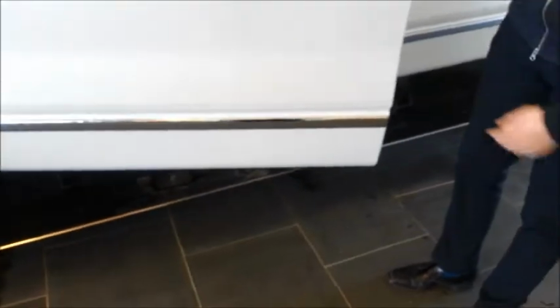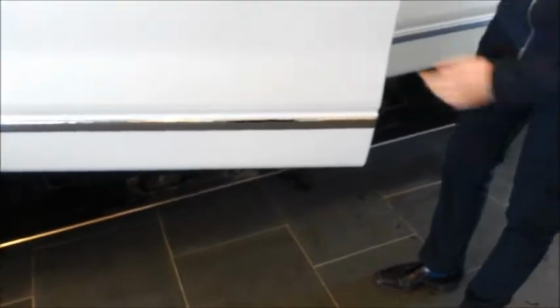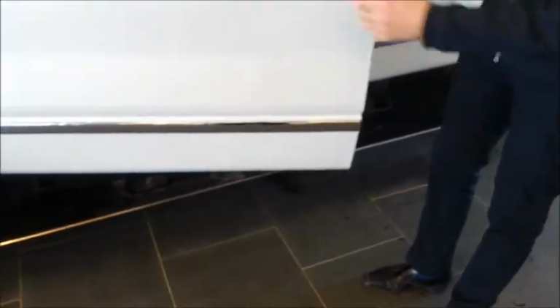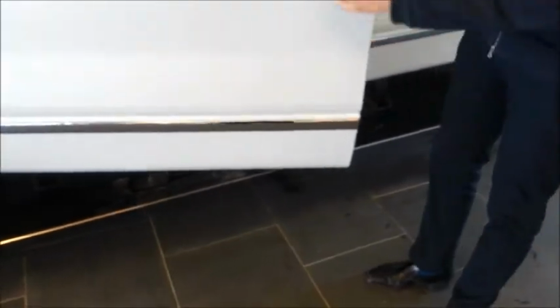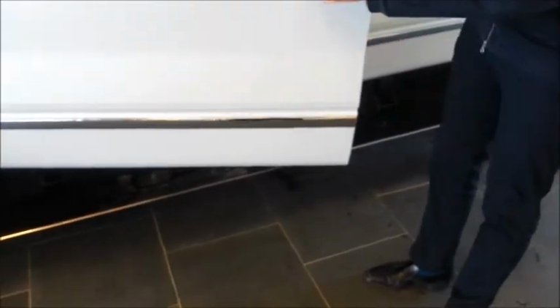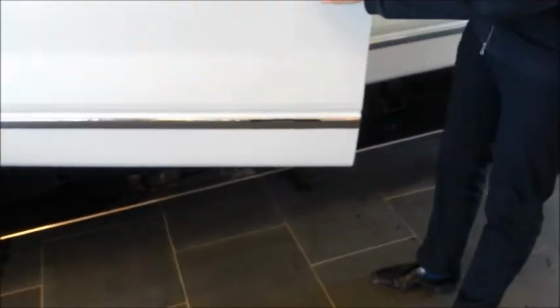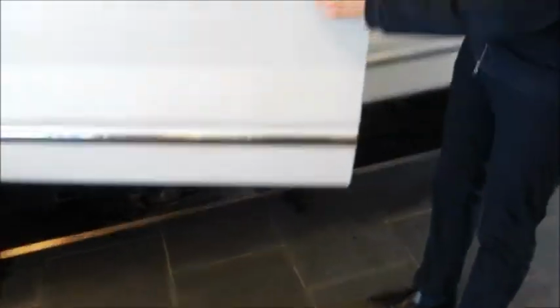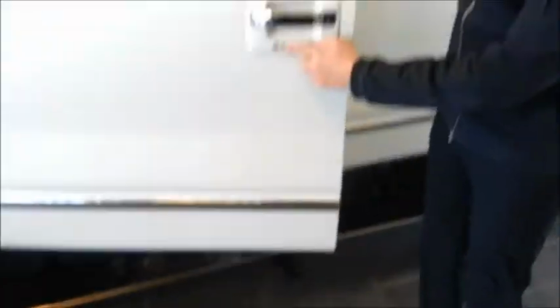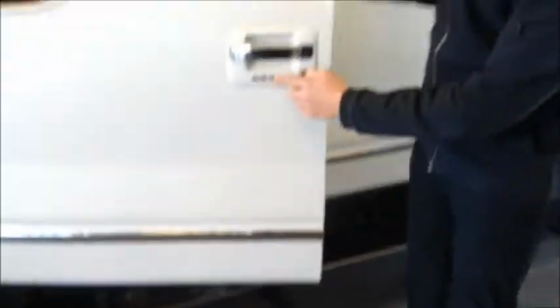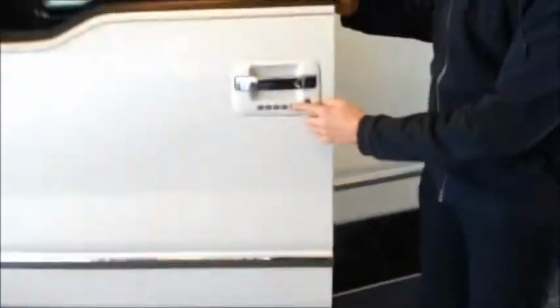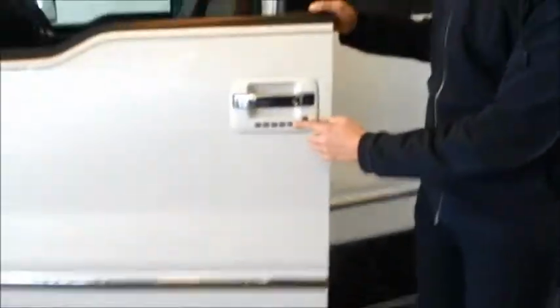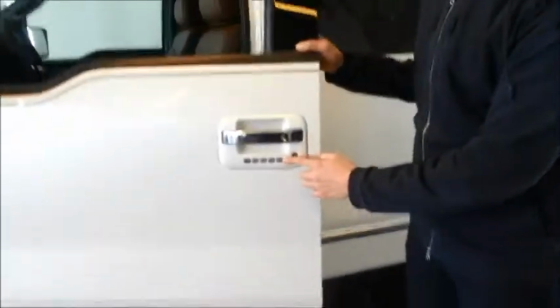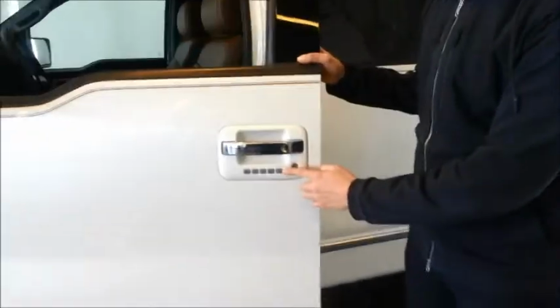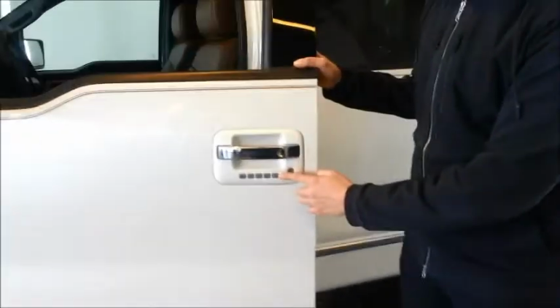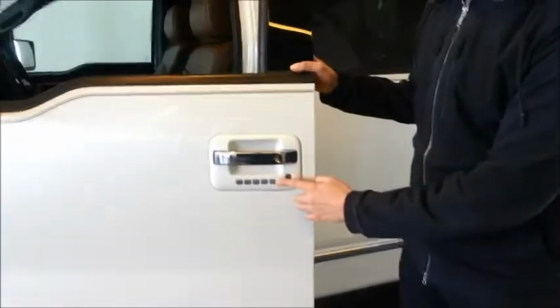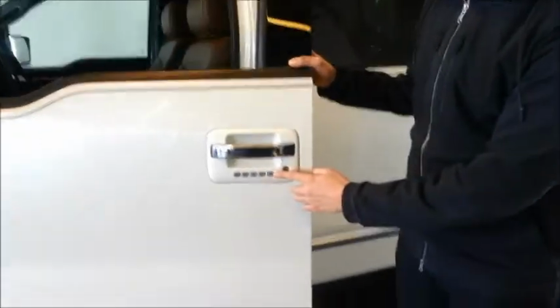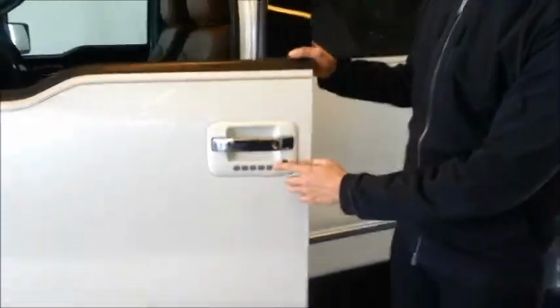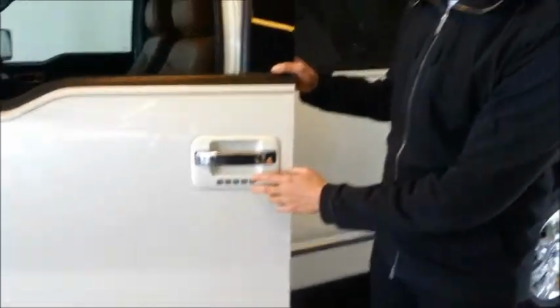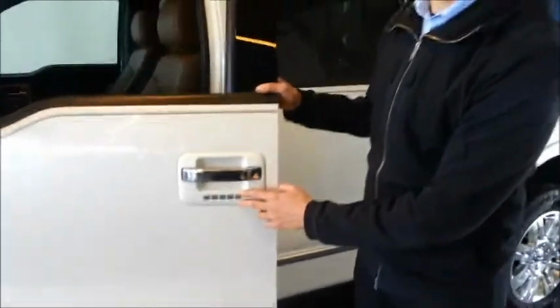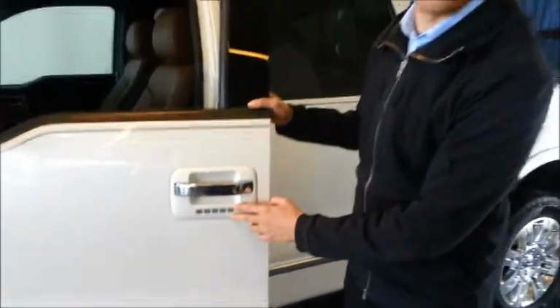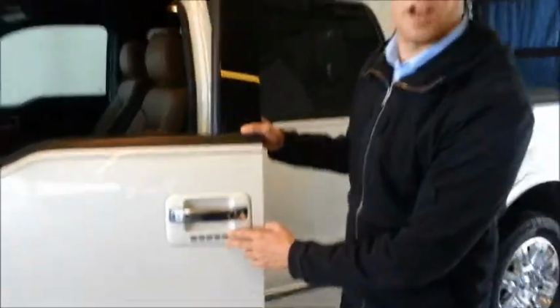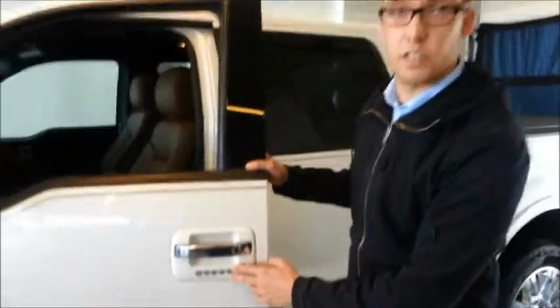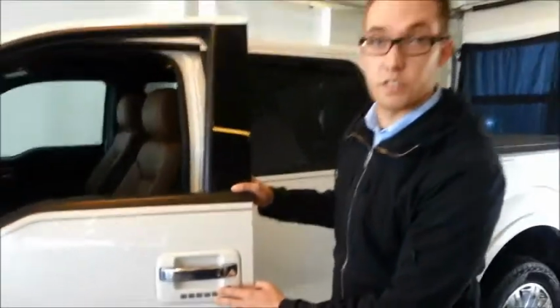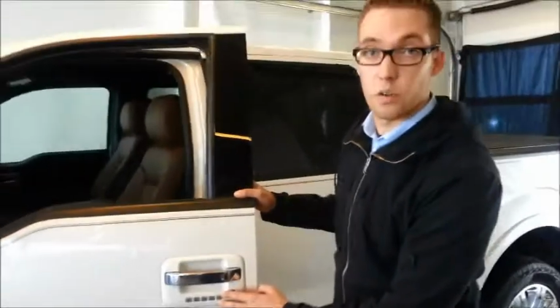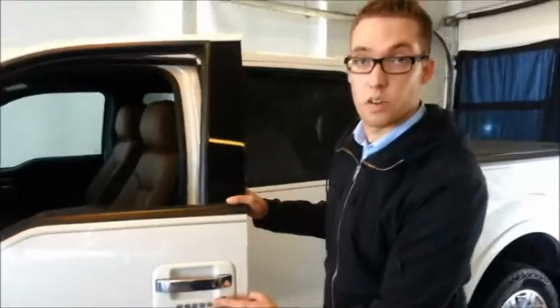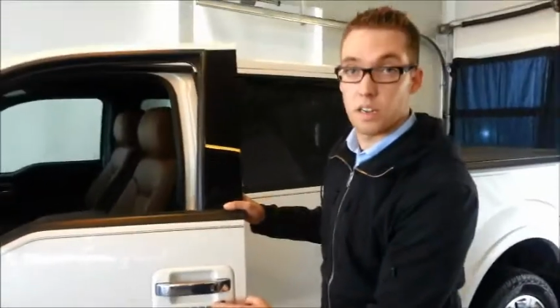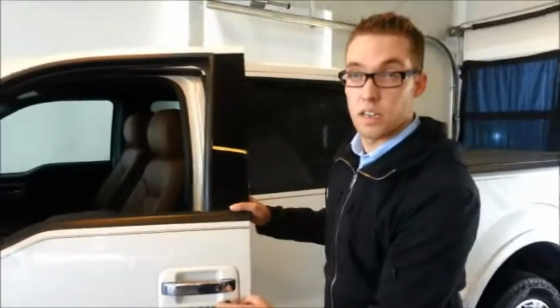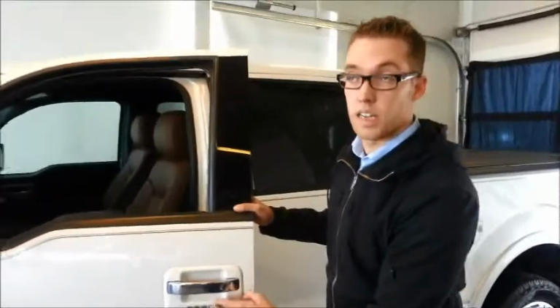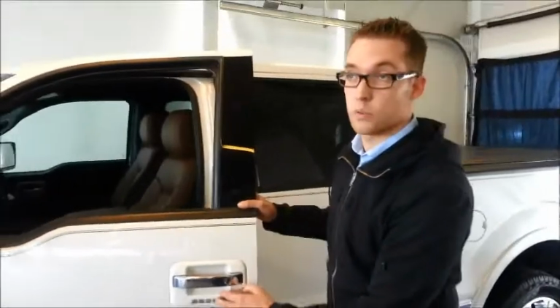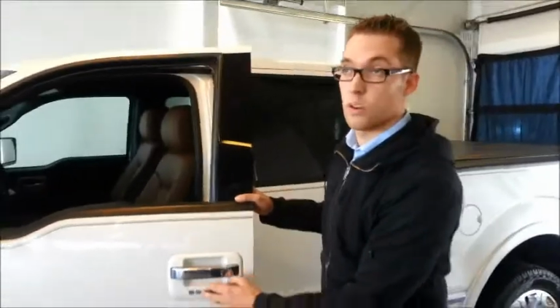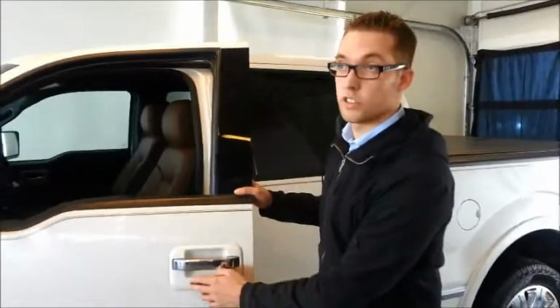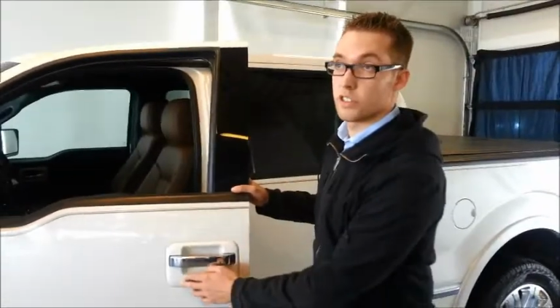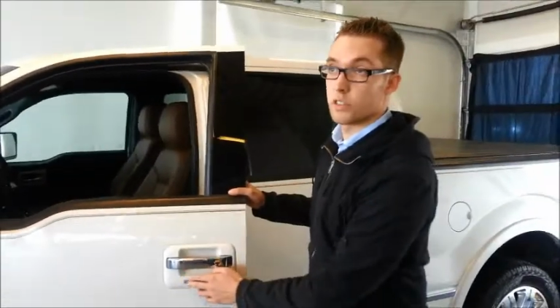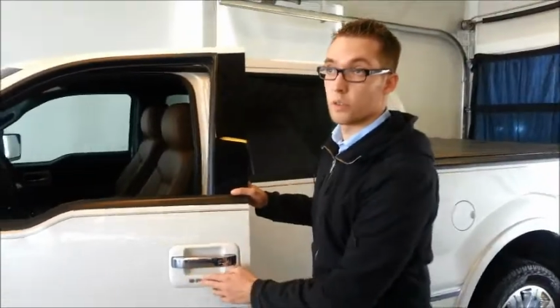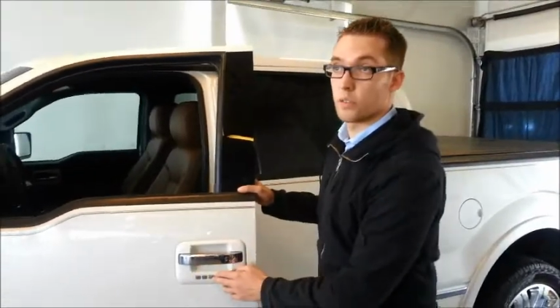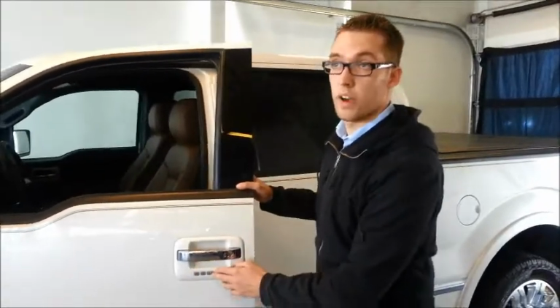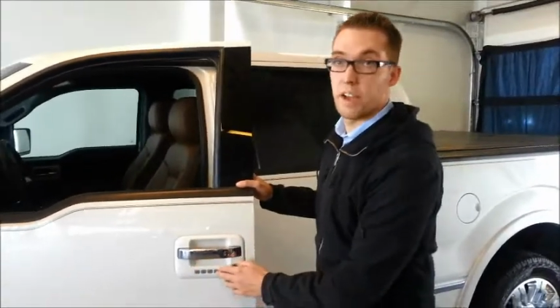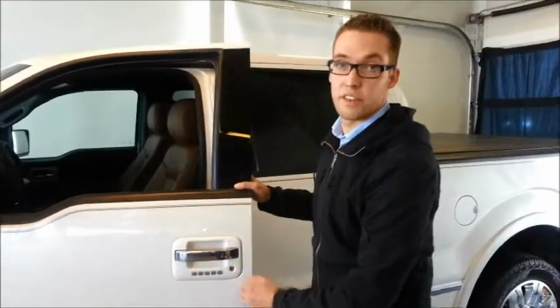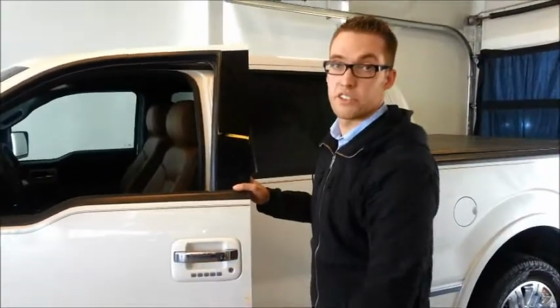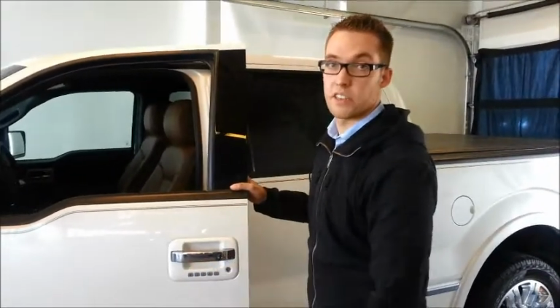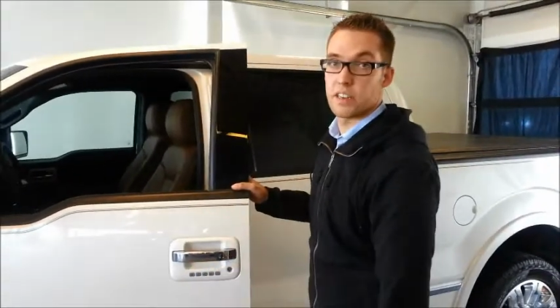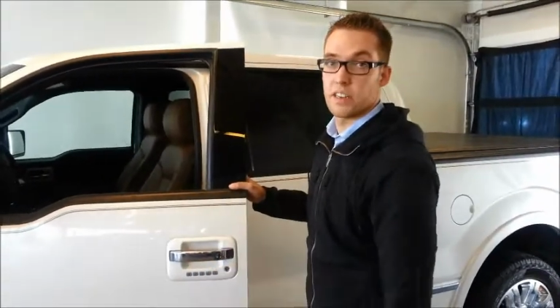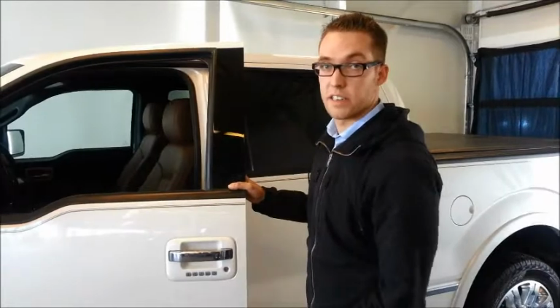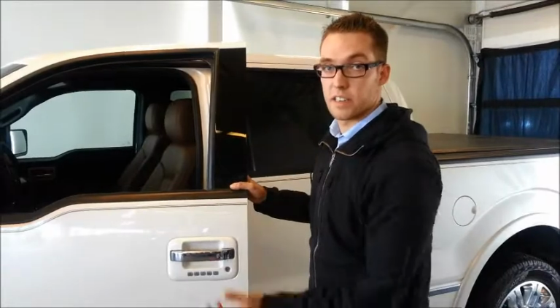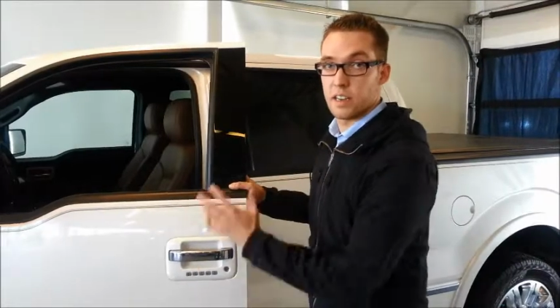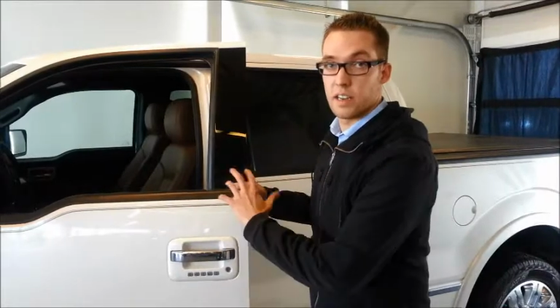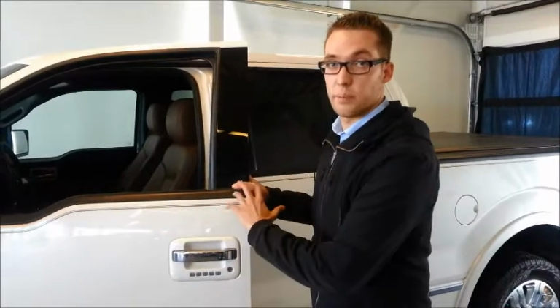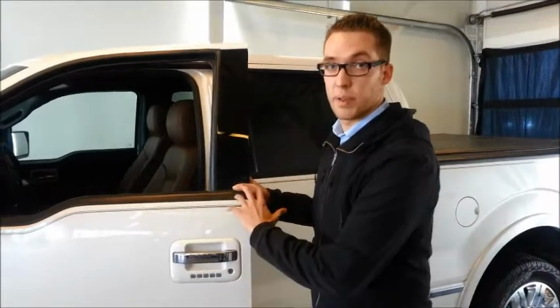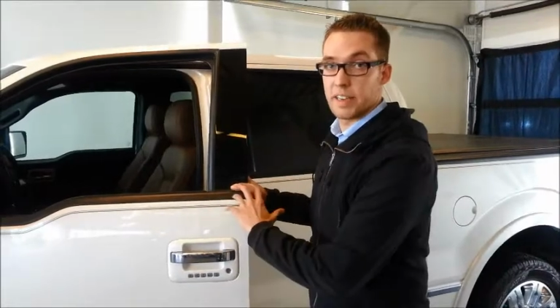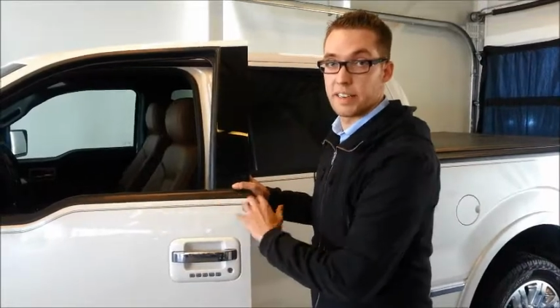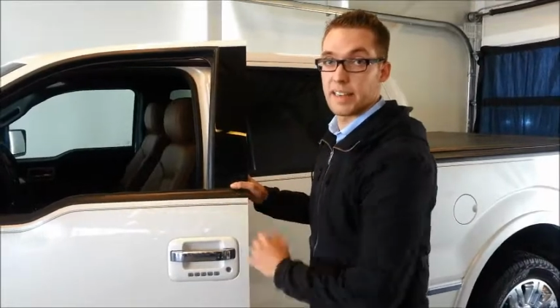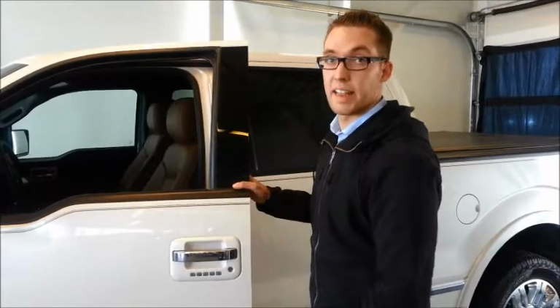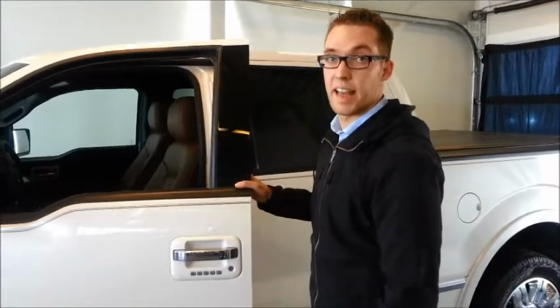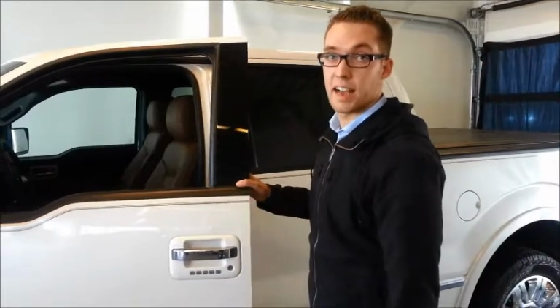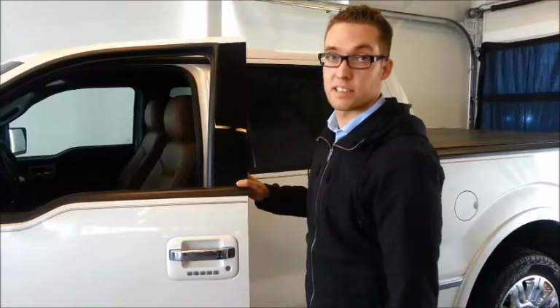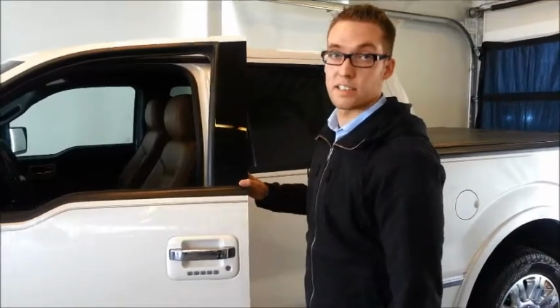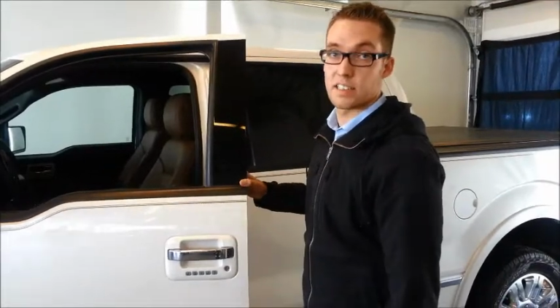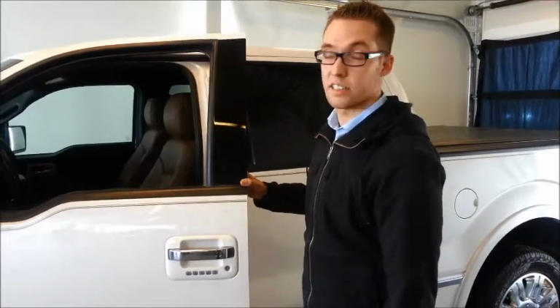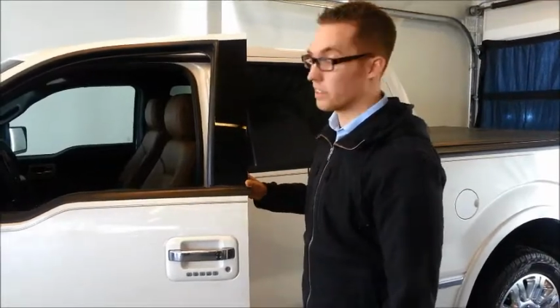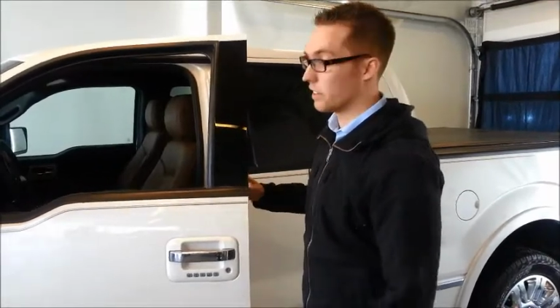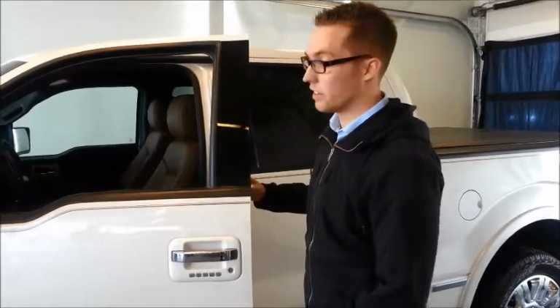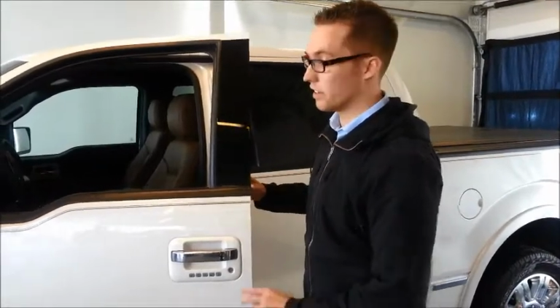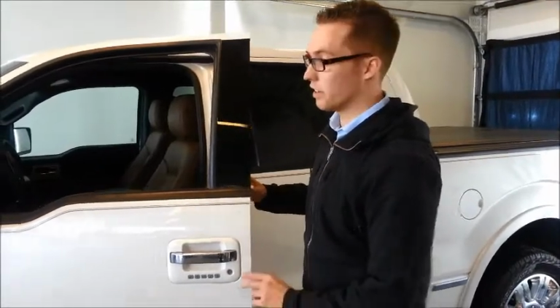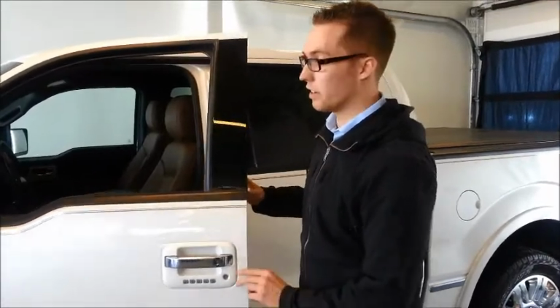You have the keyless entry keypad to lock the door, as well as your own 5-digit pin to get access into the interior.